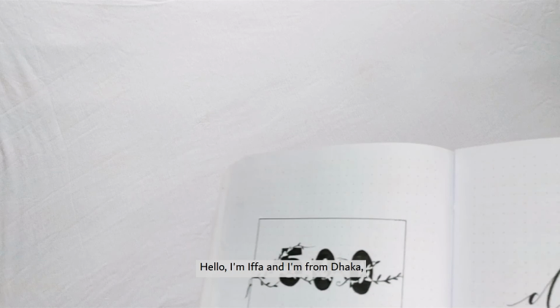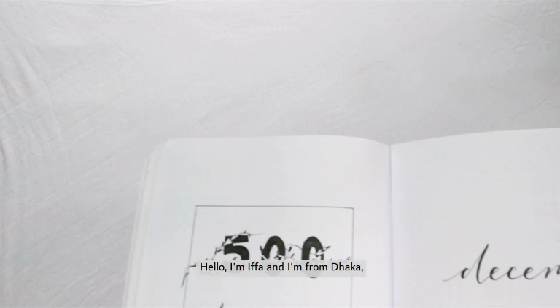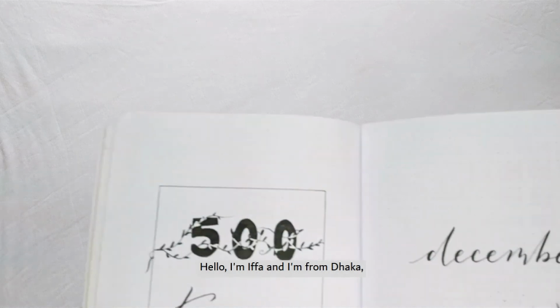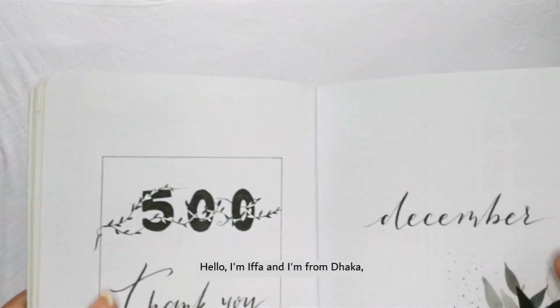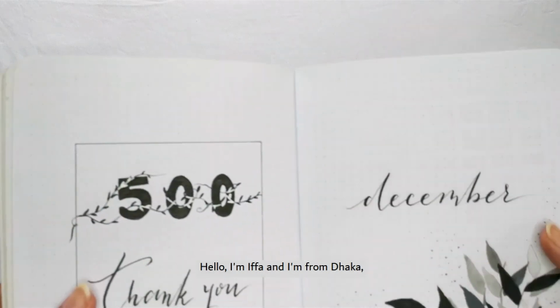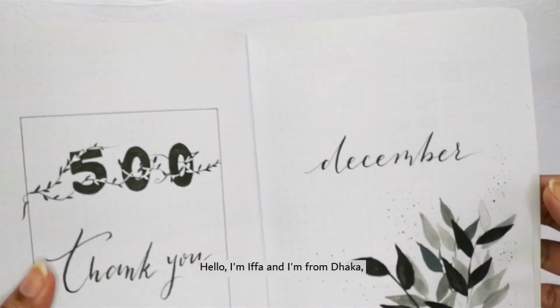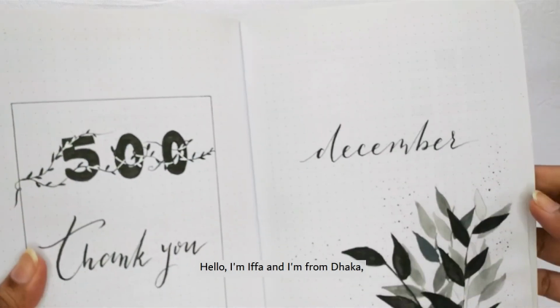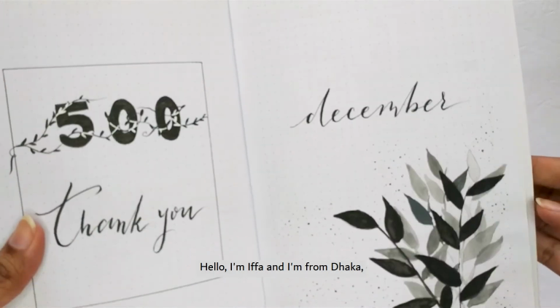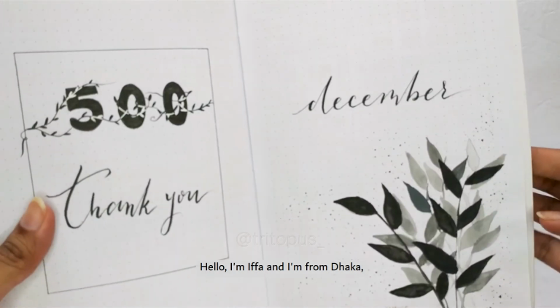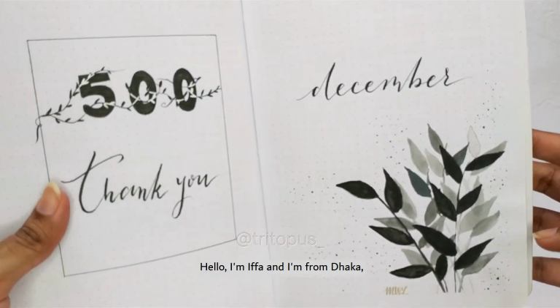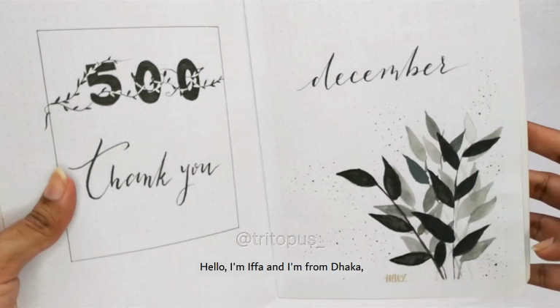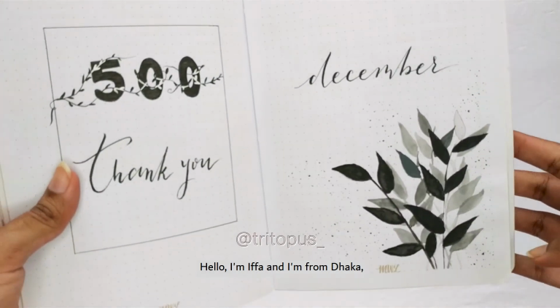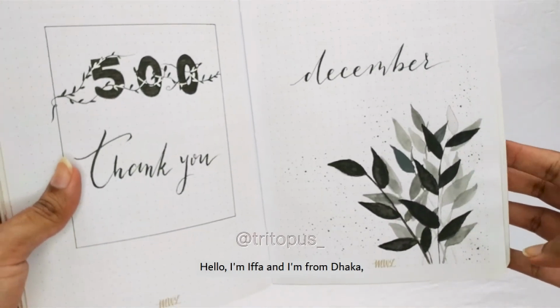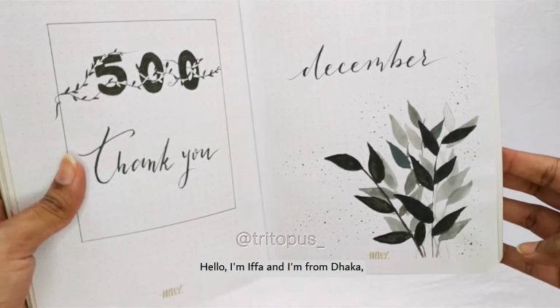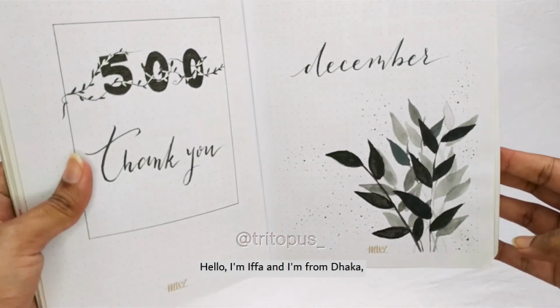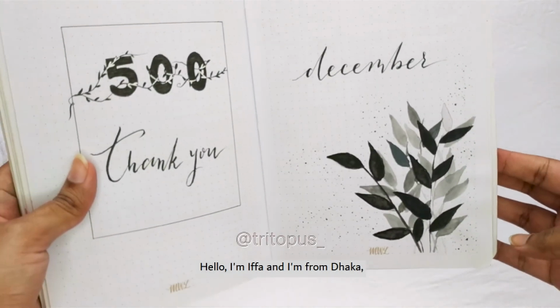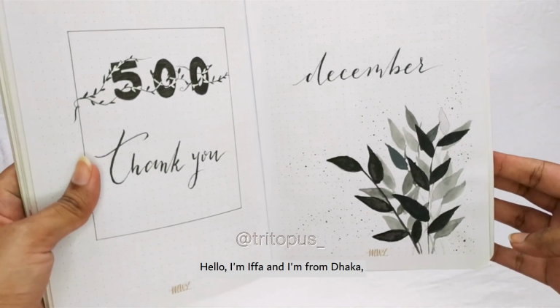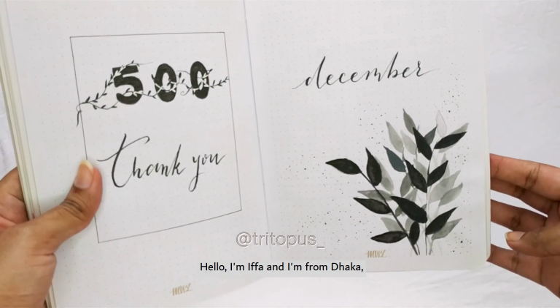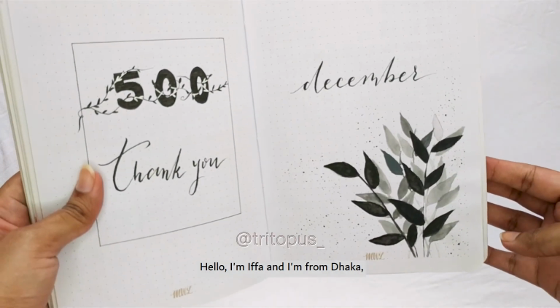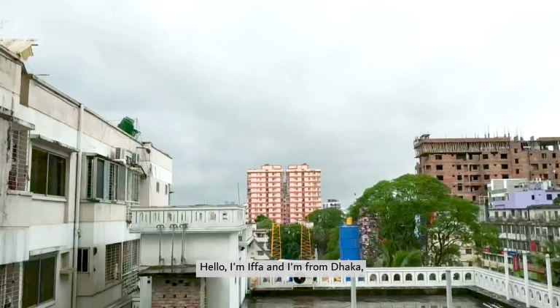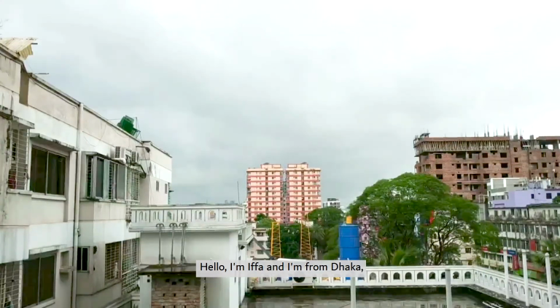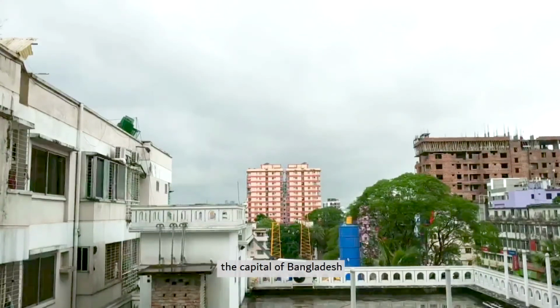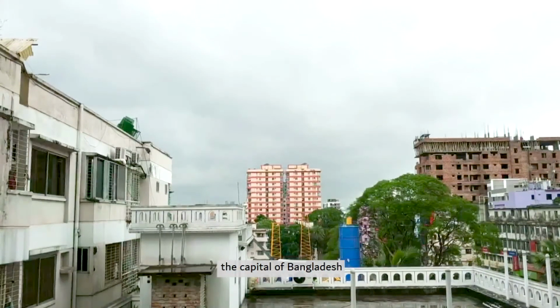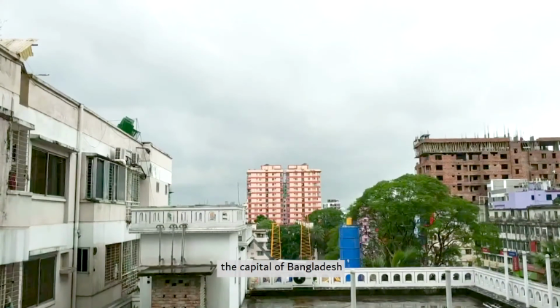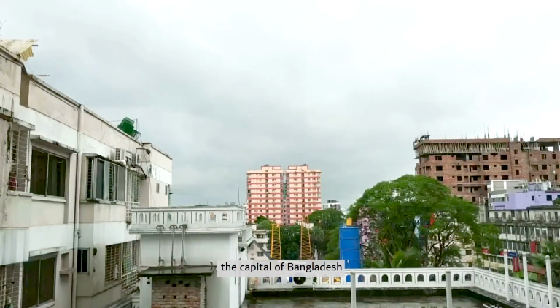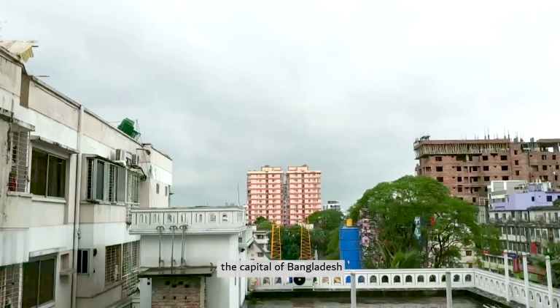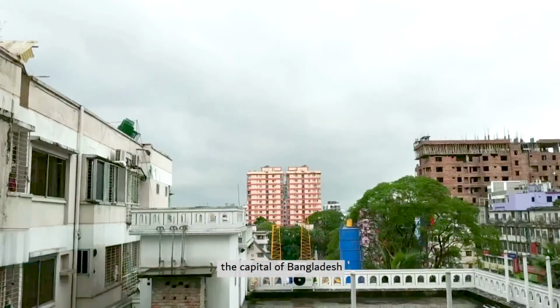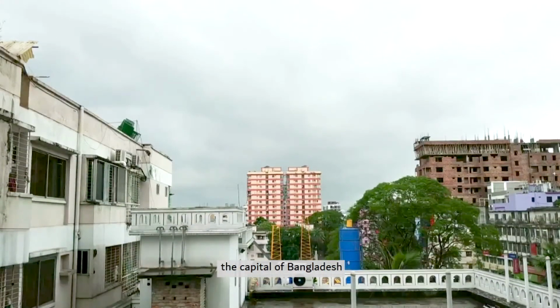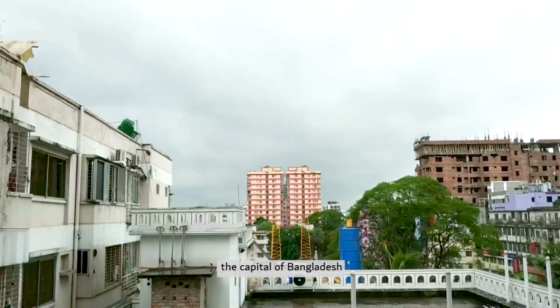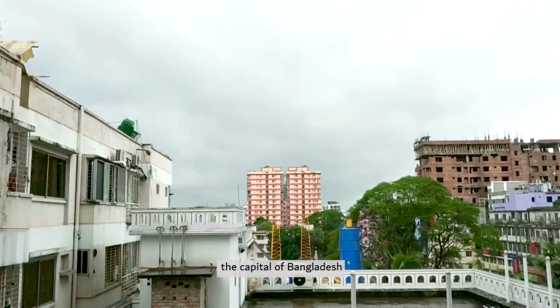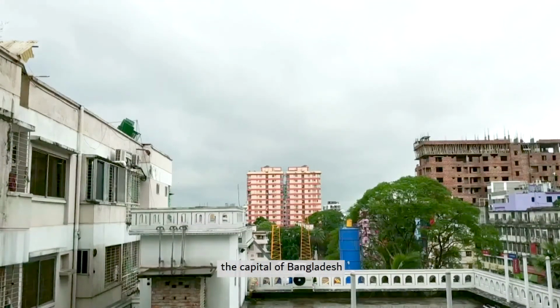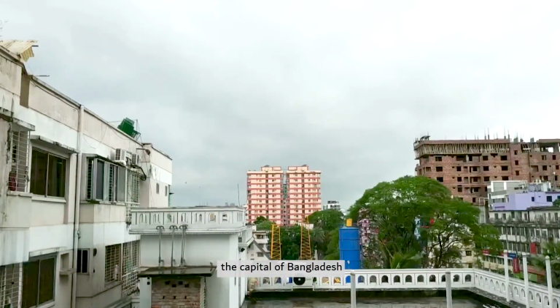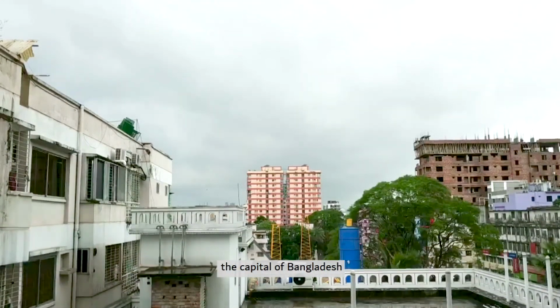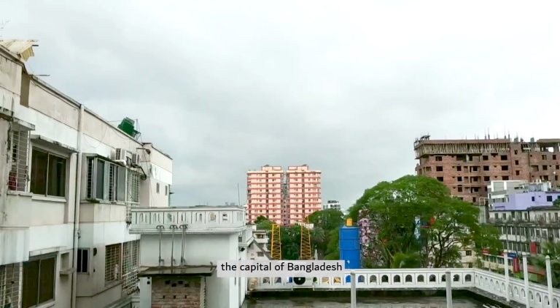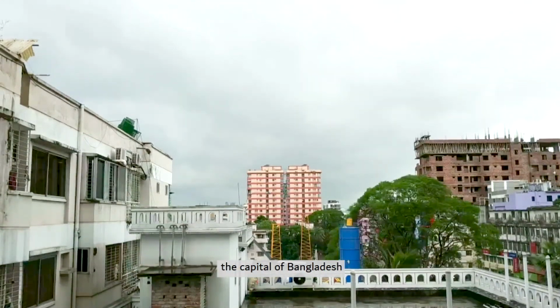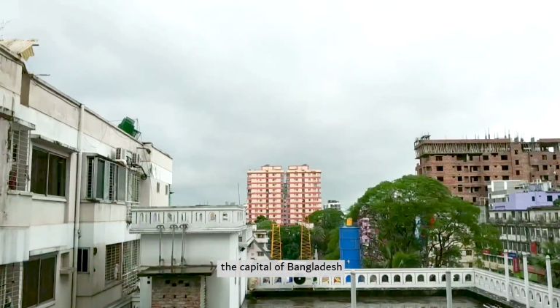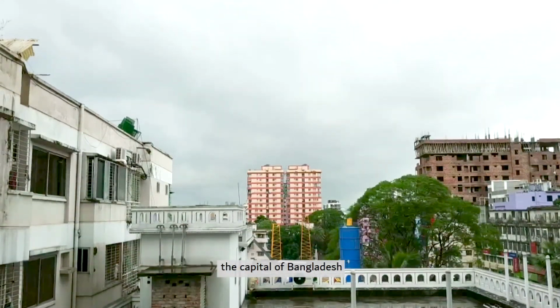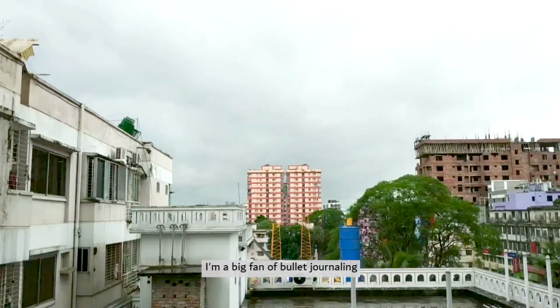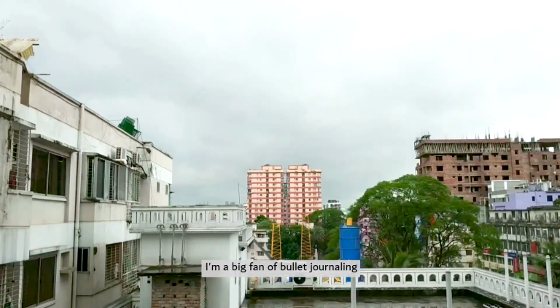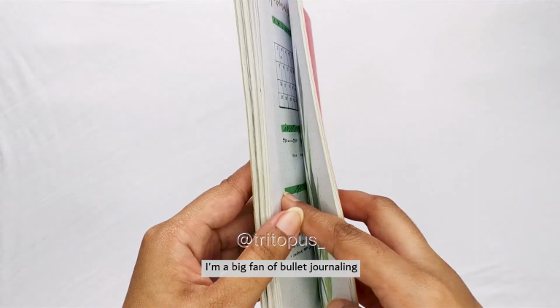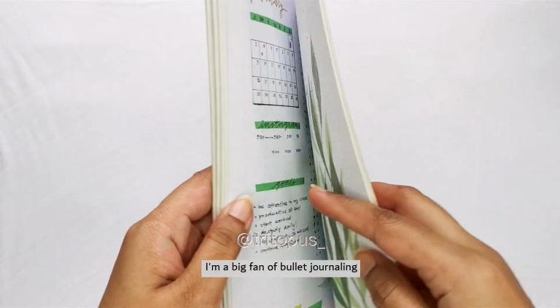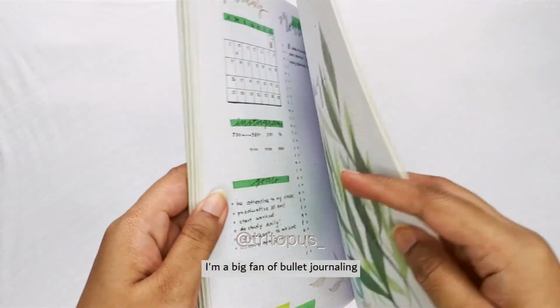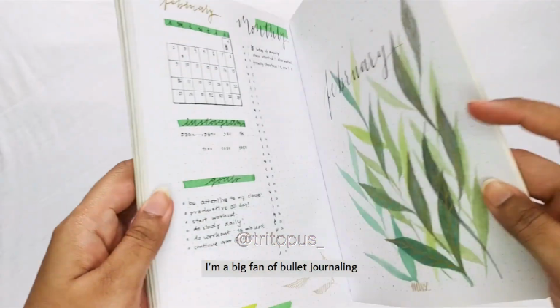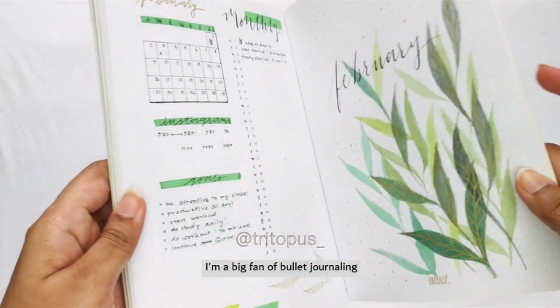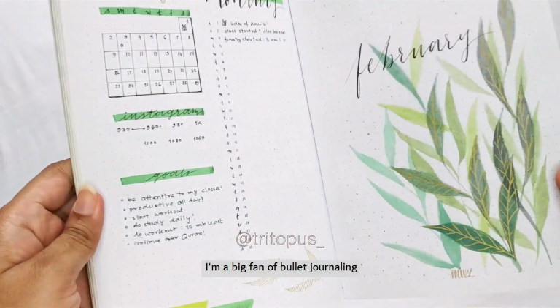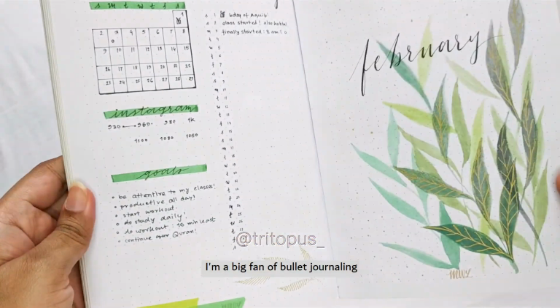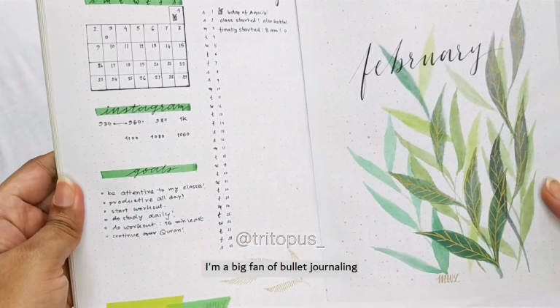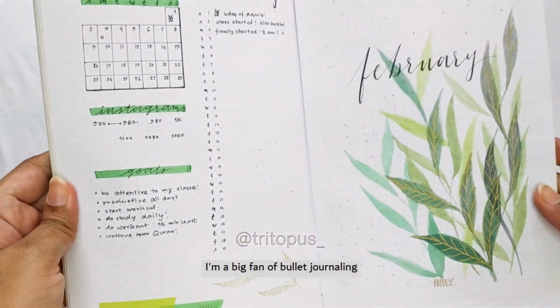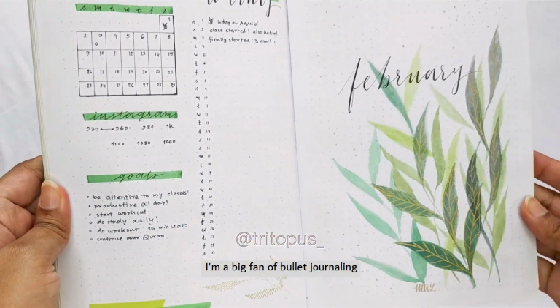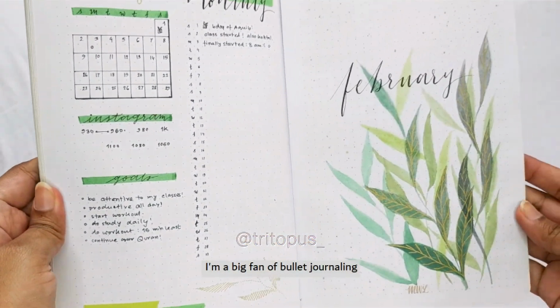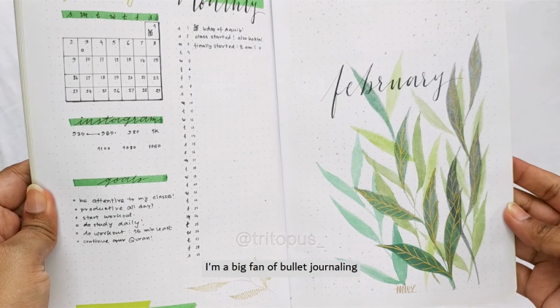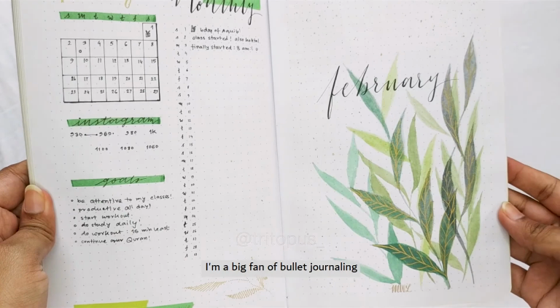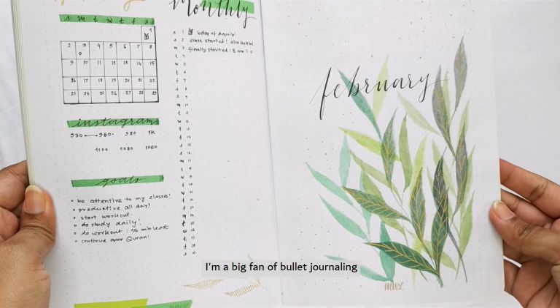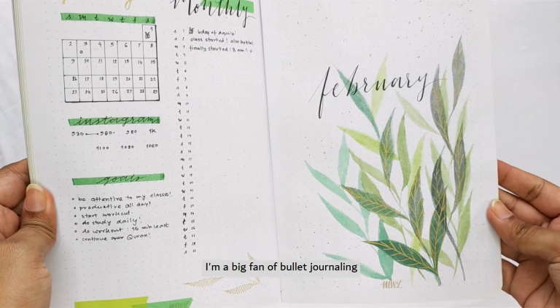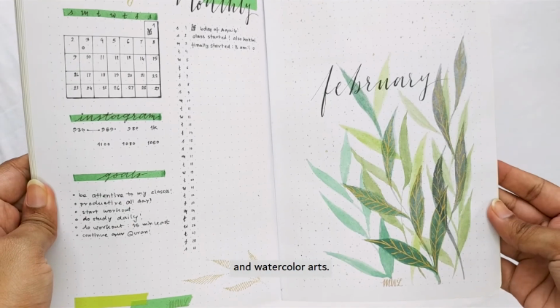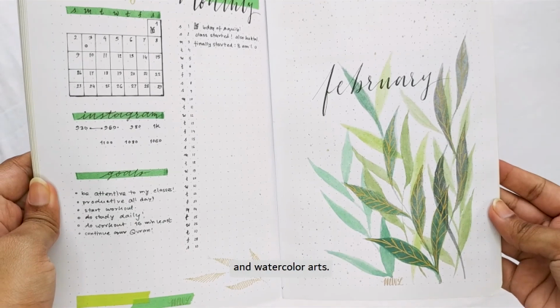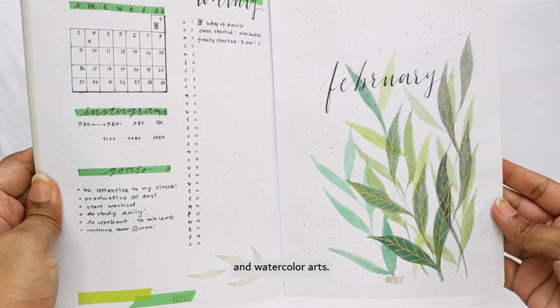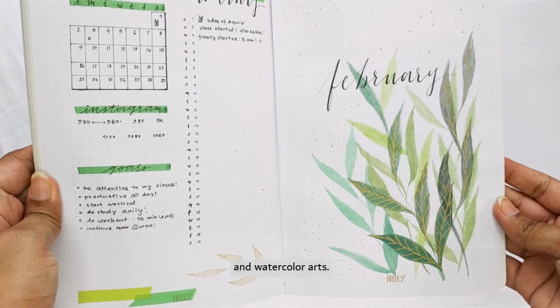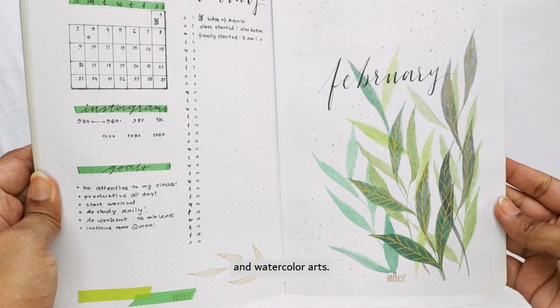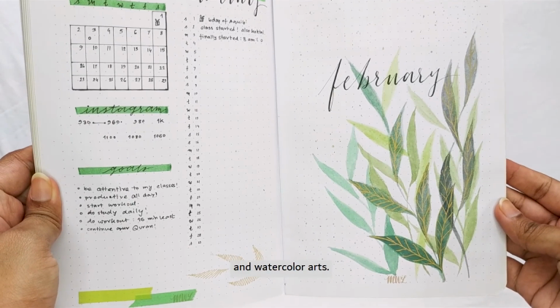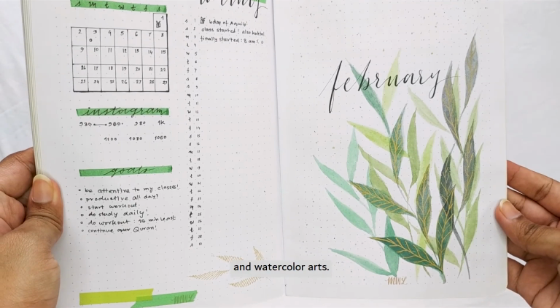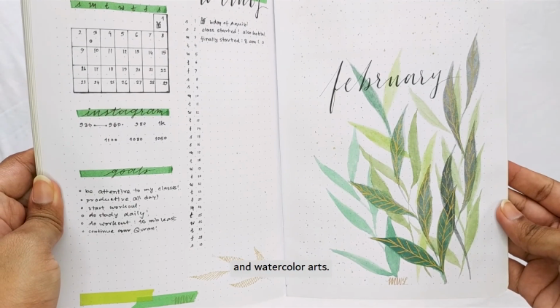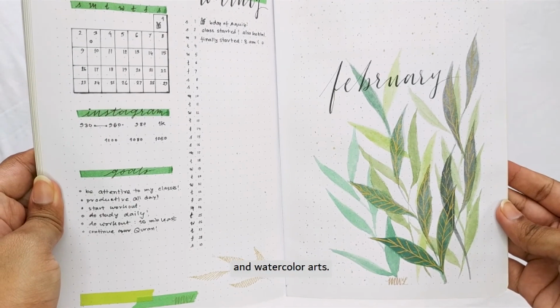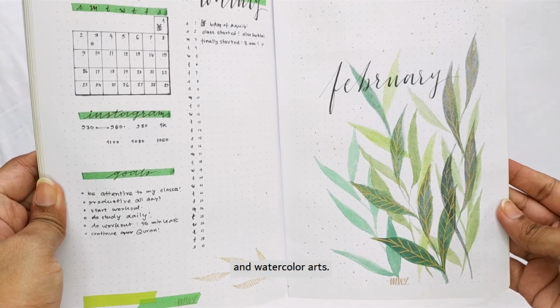Hello, I'm Ifah and I'm from Dhaka, the capital of Bangladesh. I'm a big fan of bullet journaling and watercolor arts.